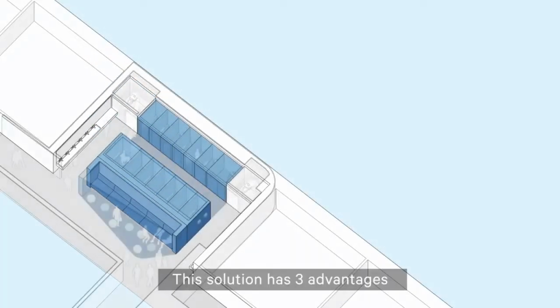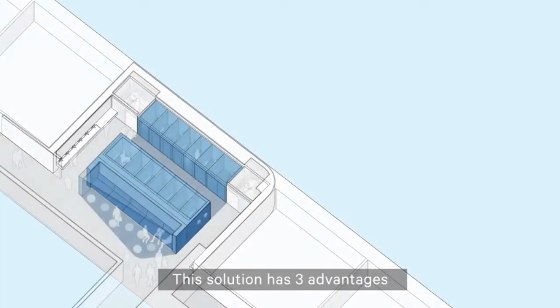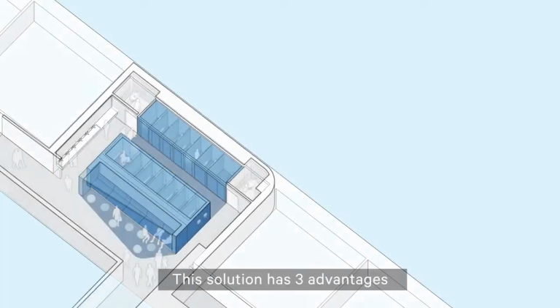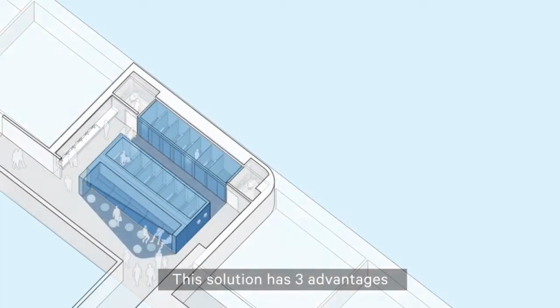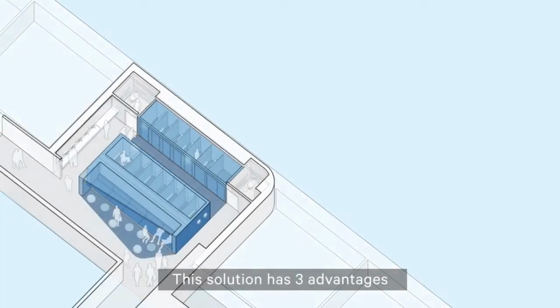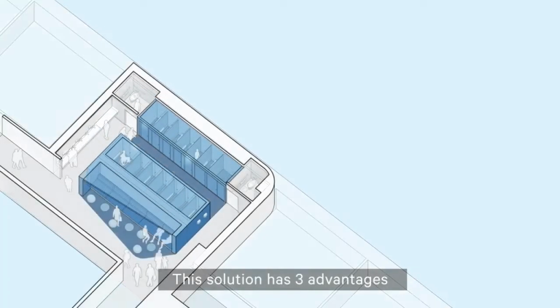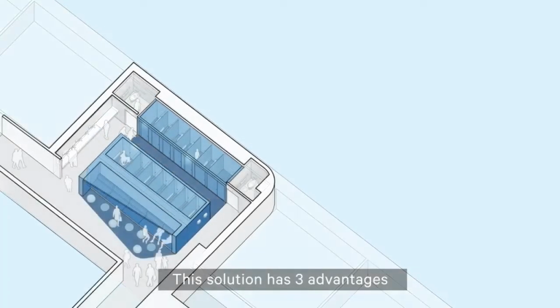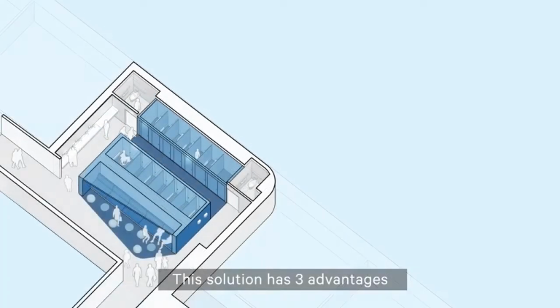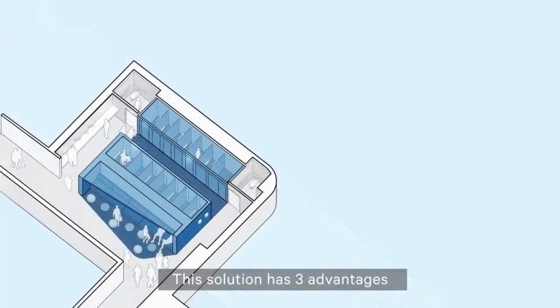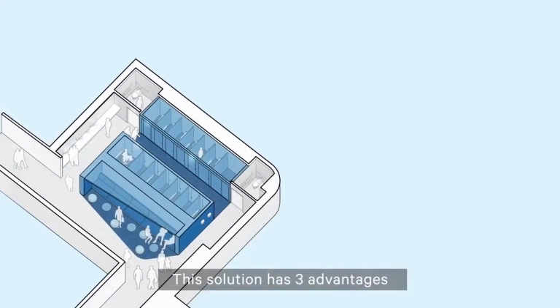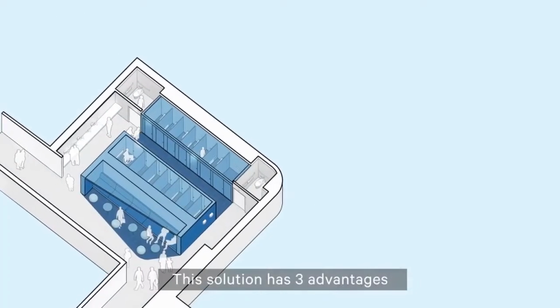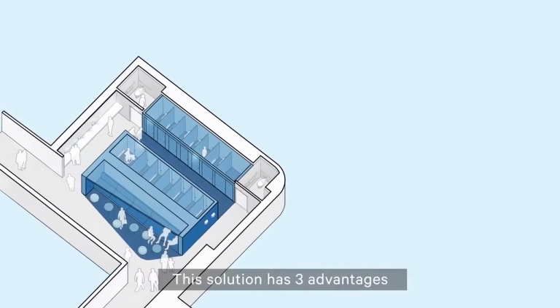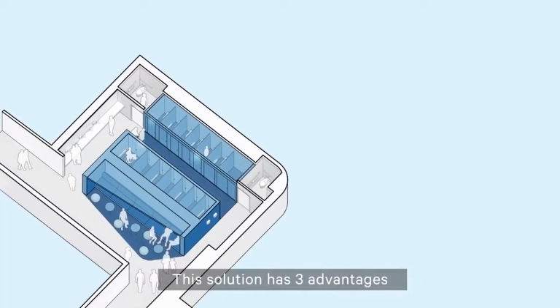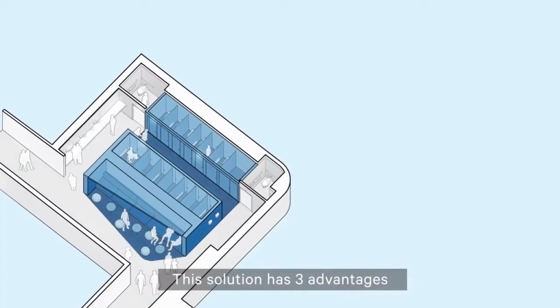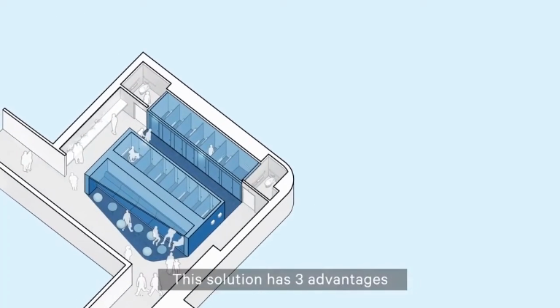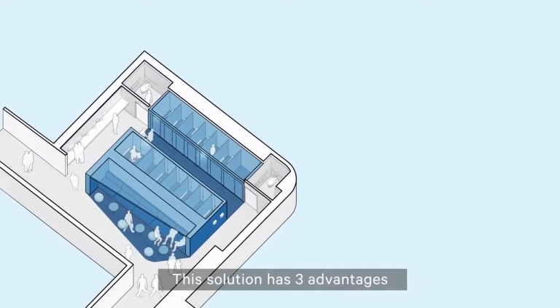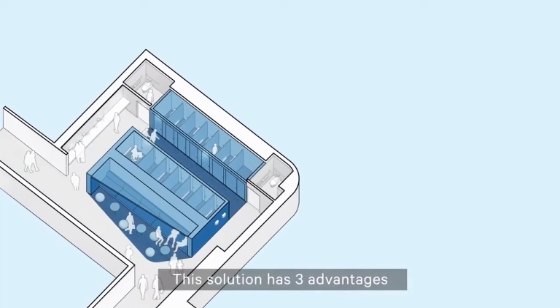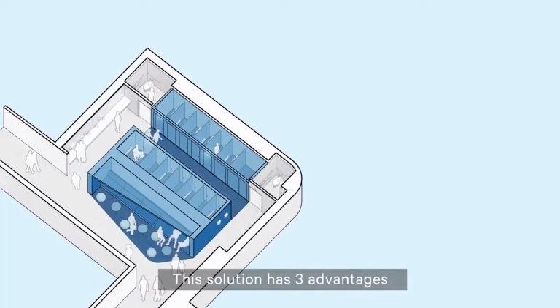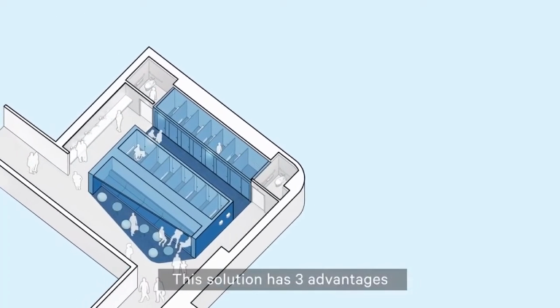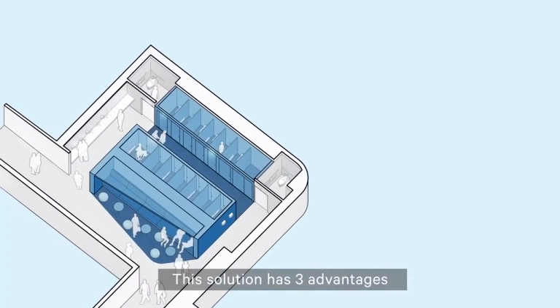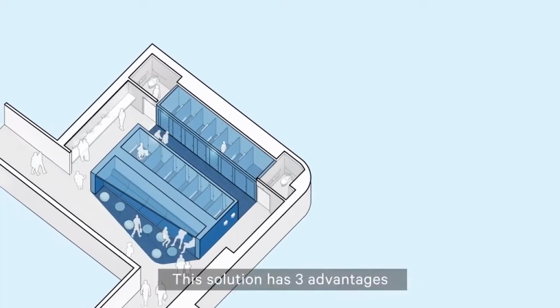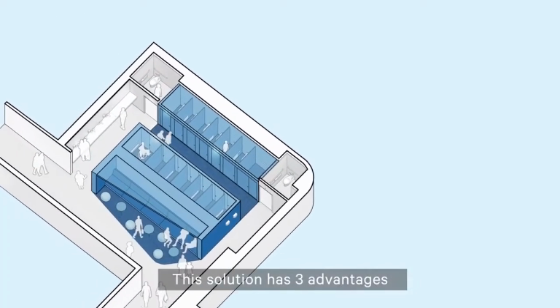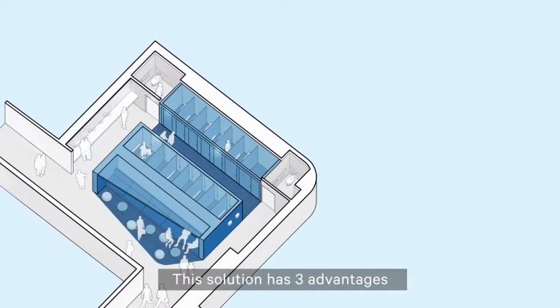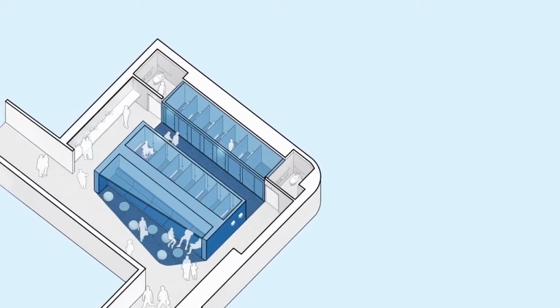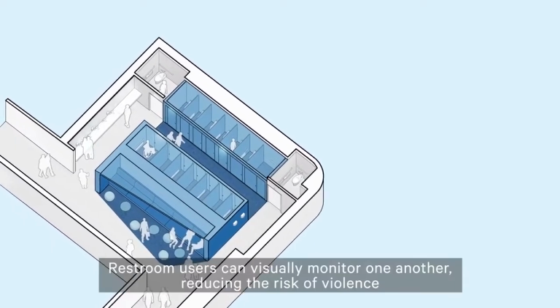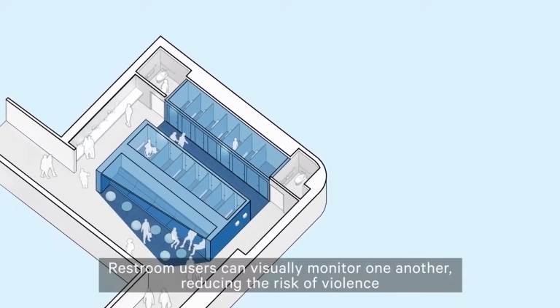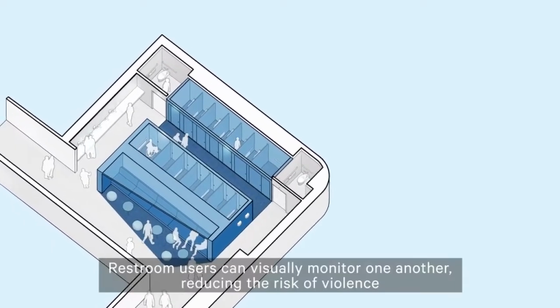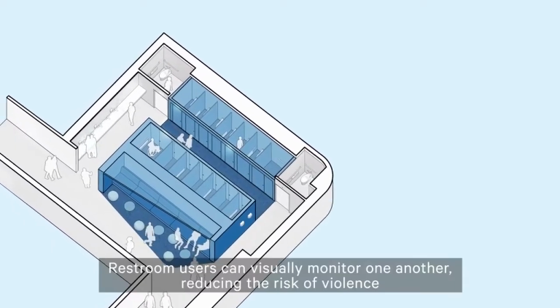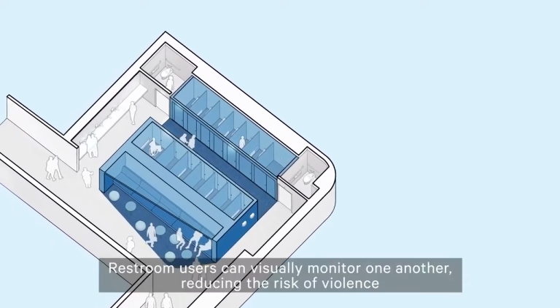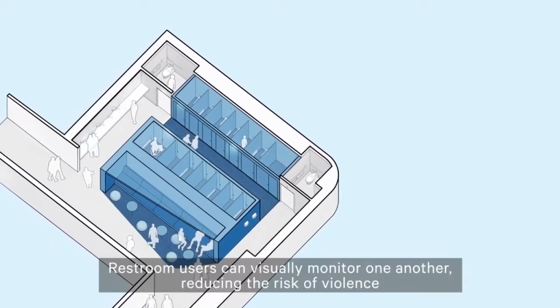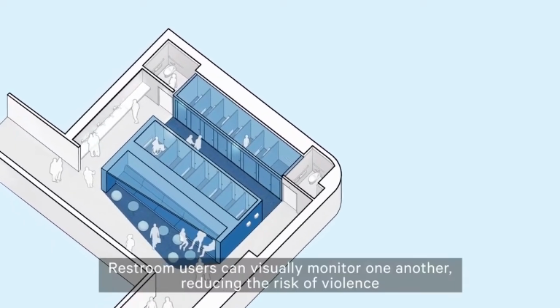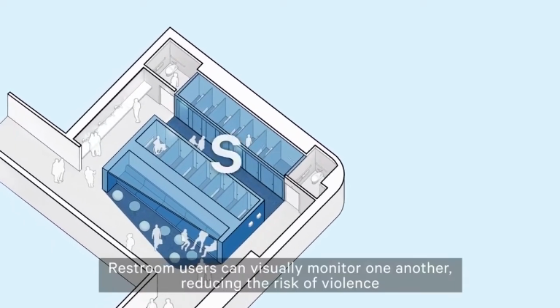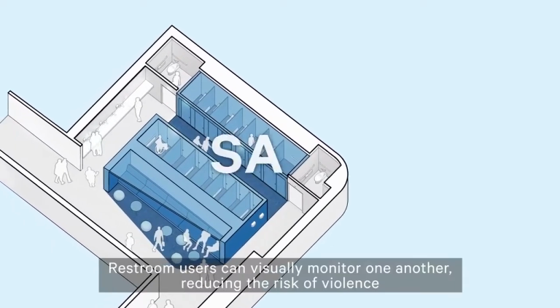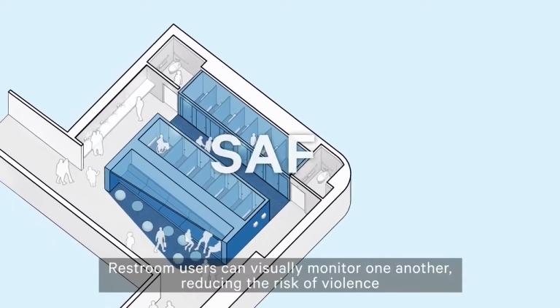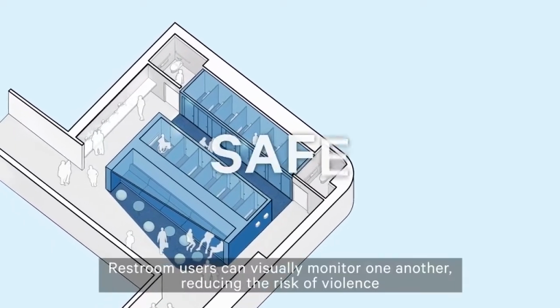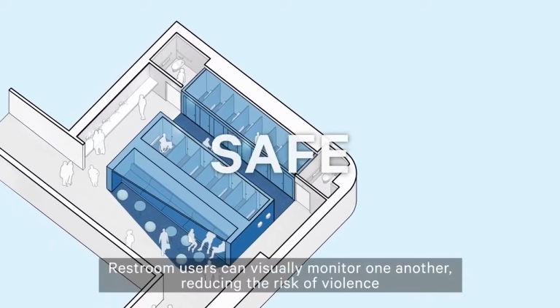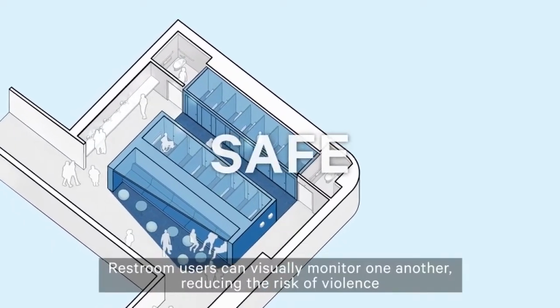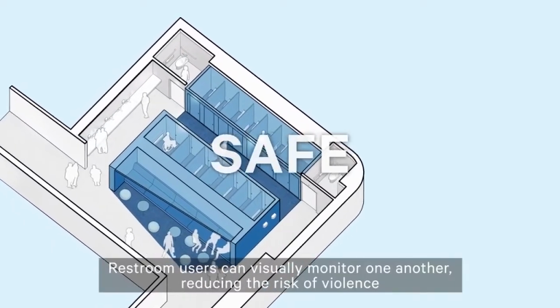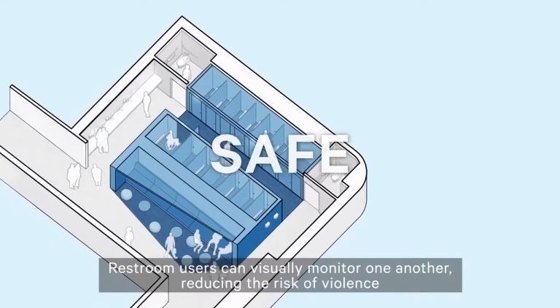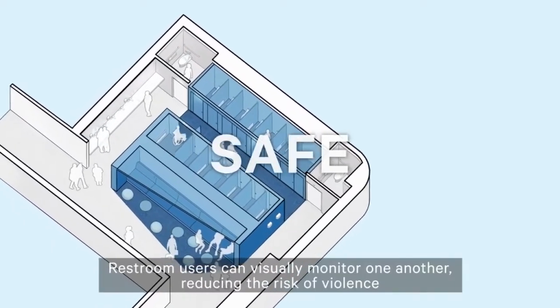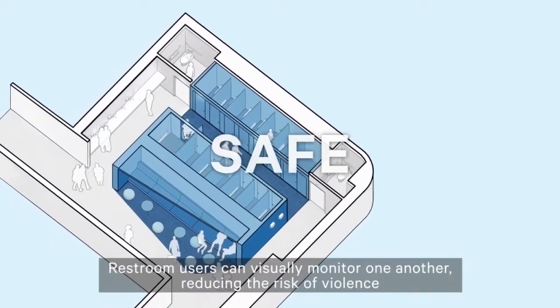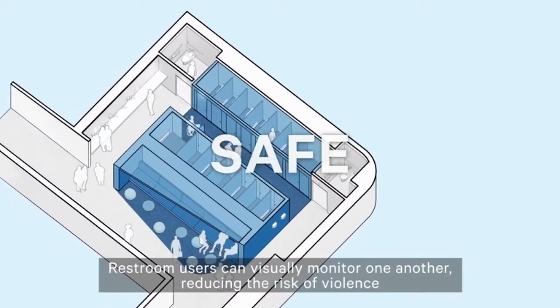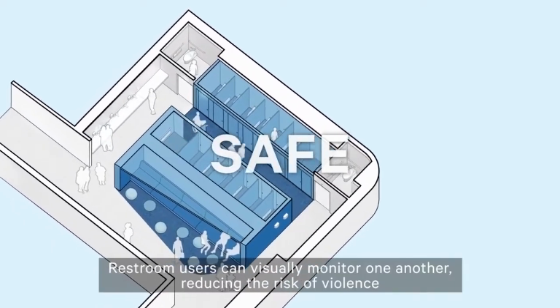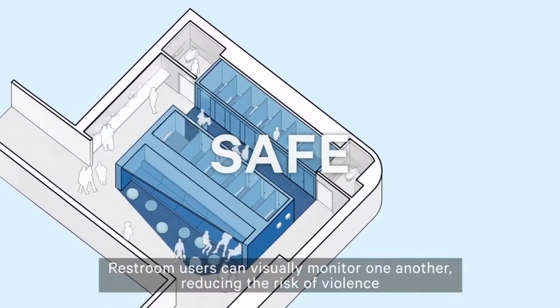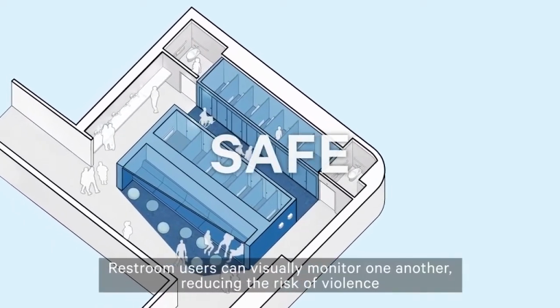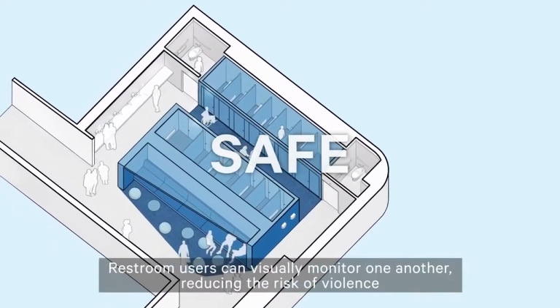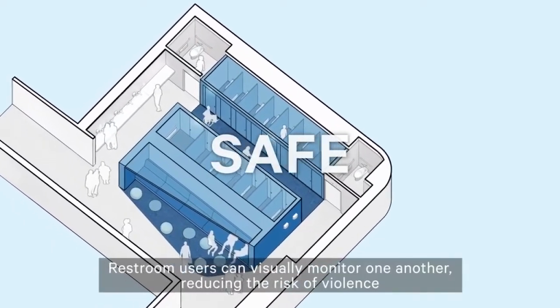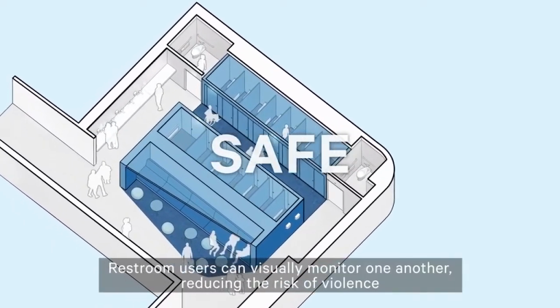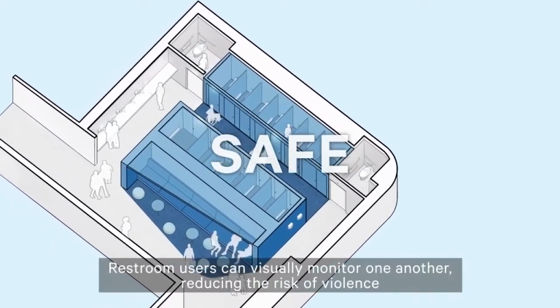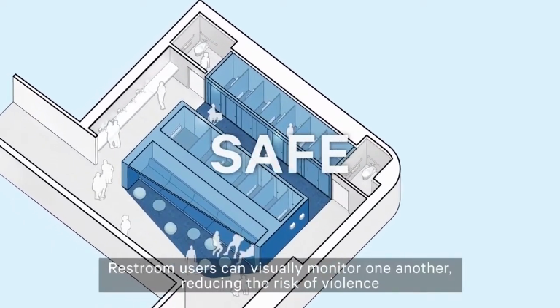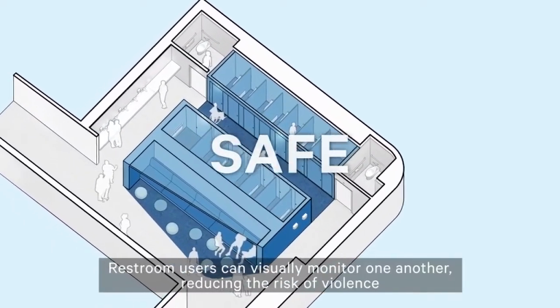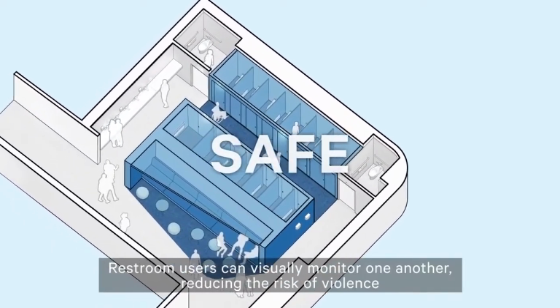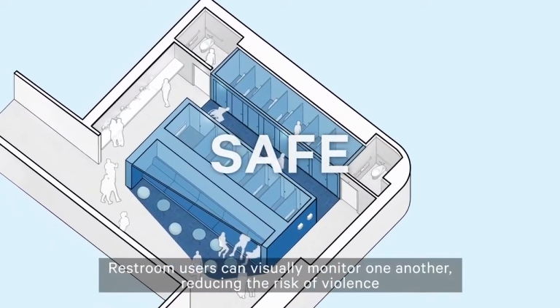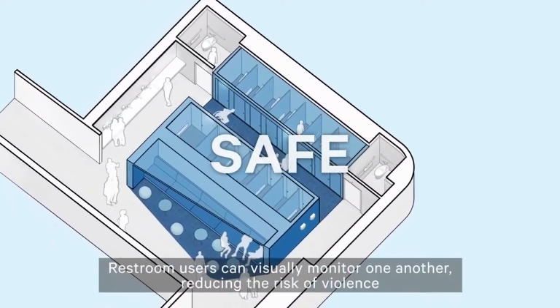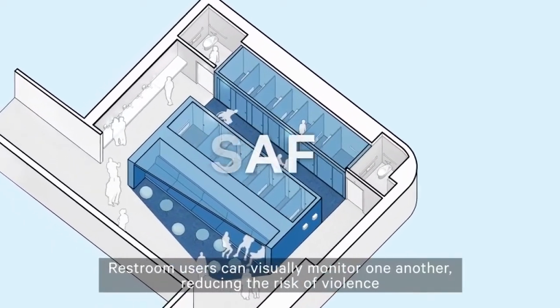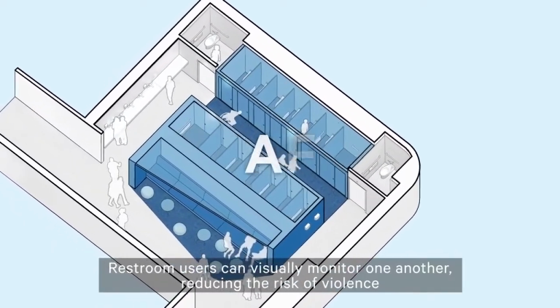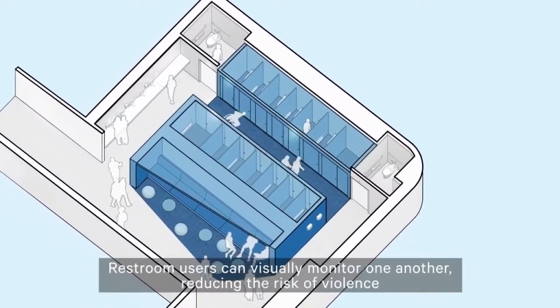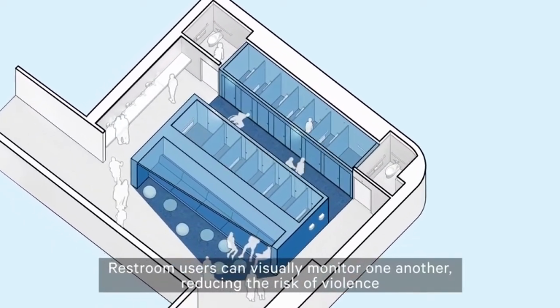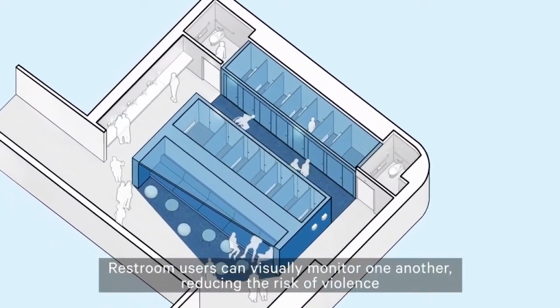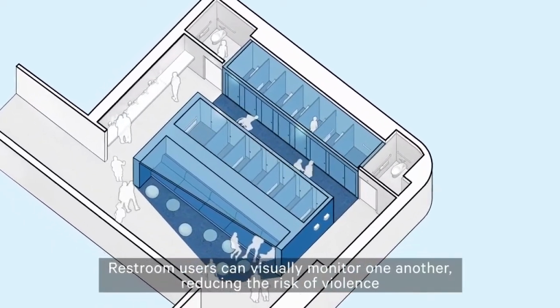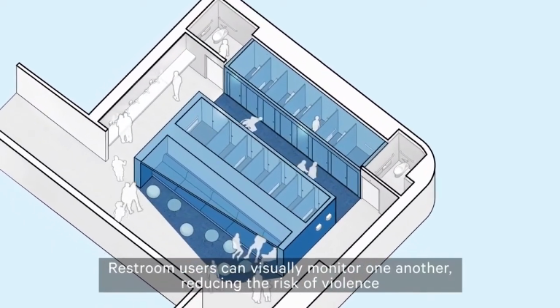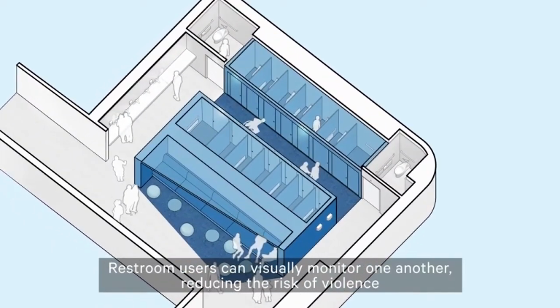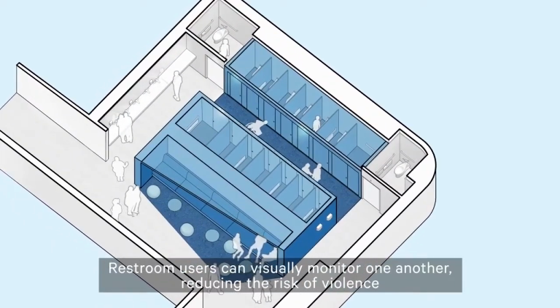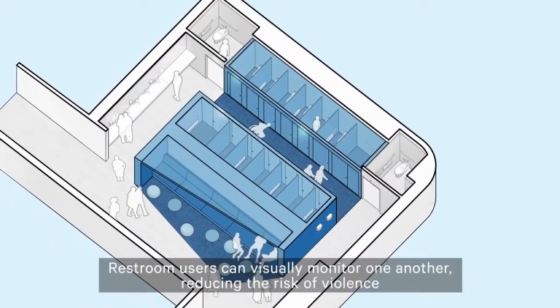This solution has three advantages. Restroom users can visually monitor one another, reducing the risk of violence.